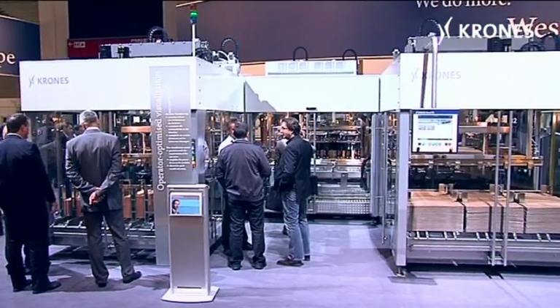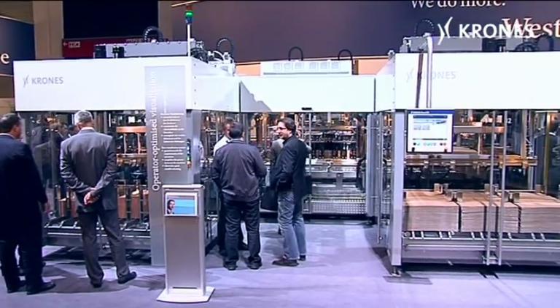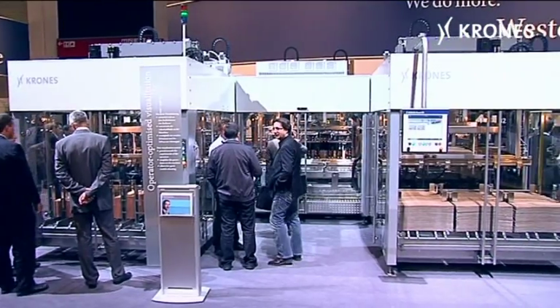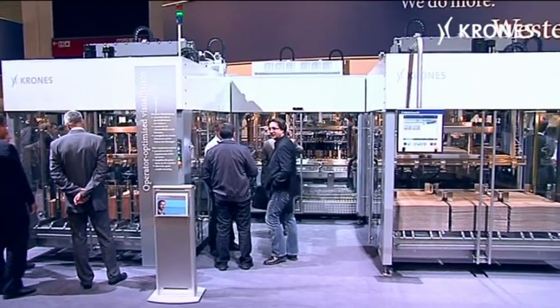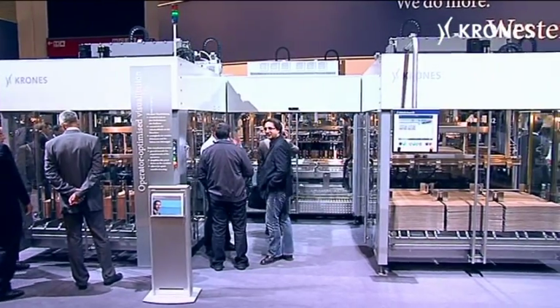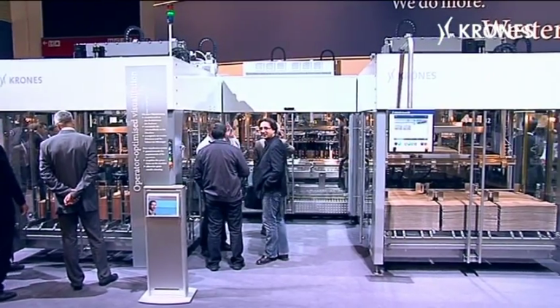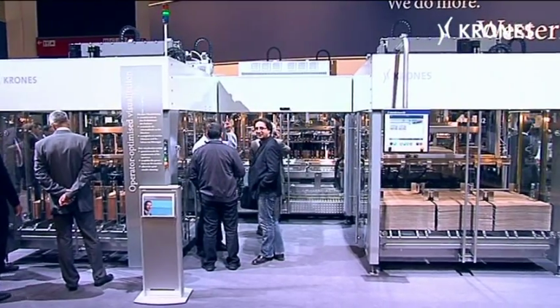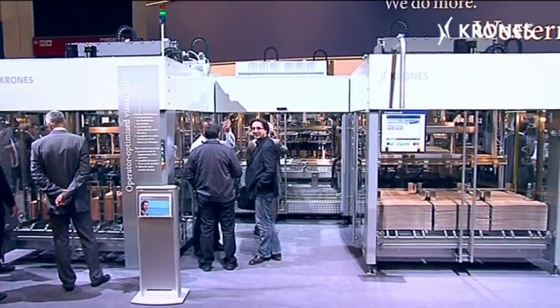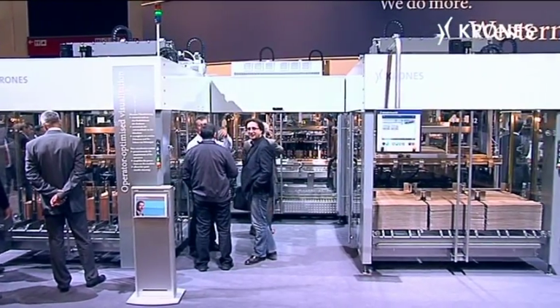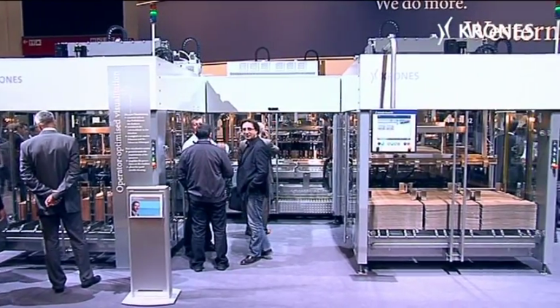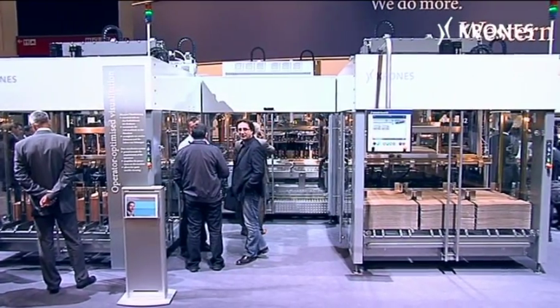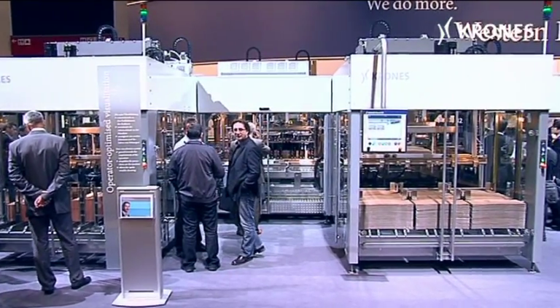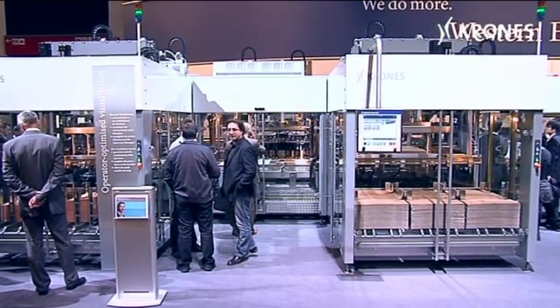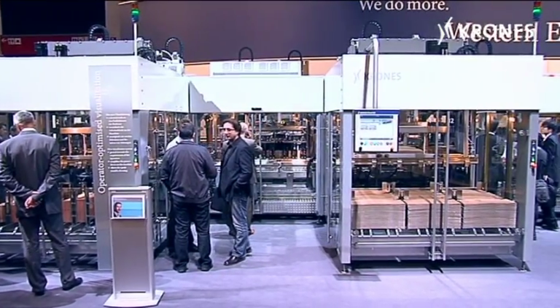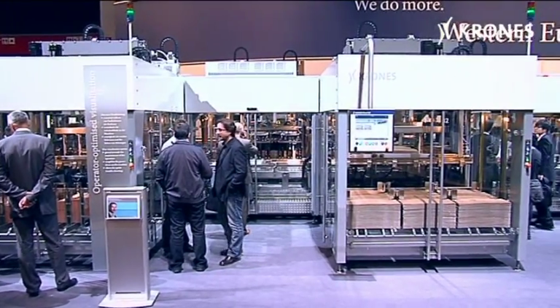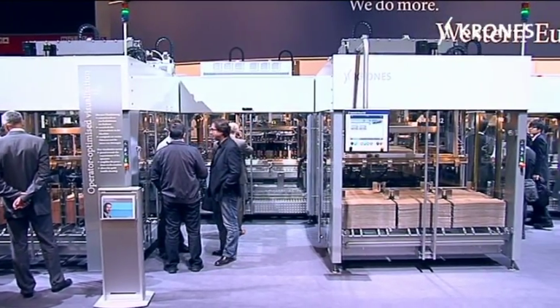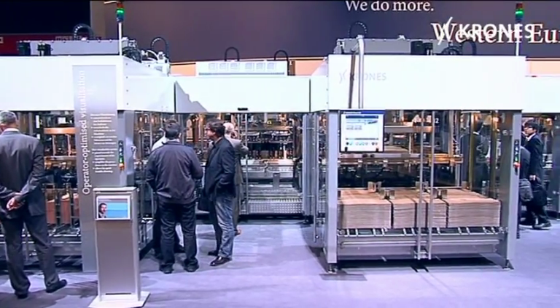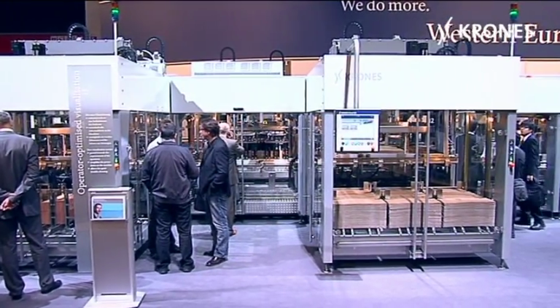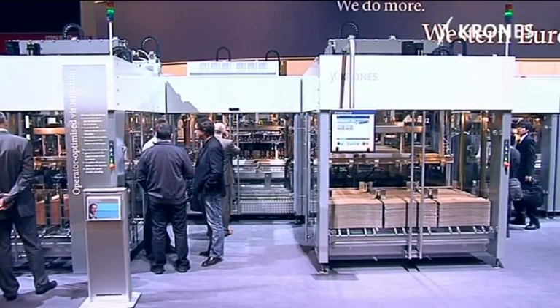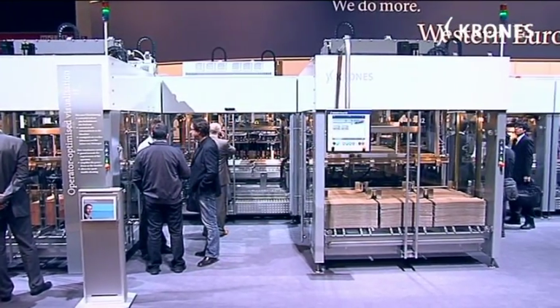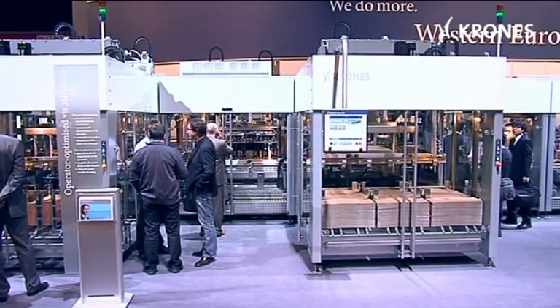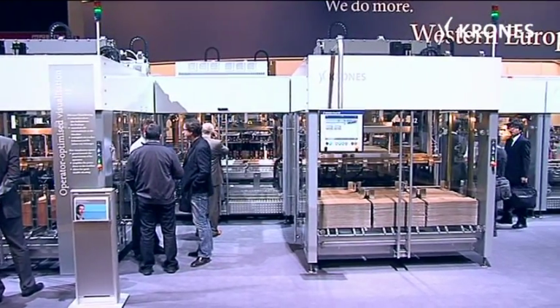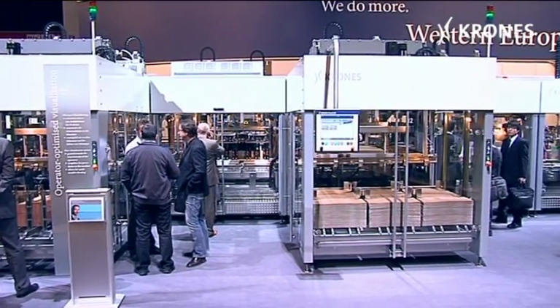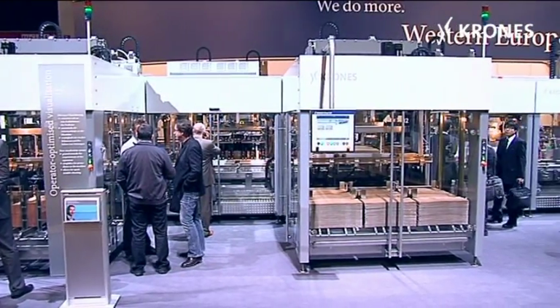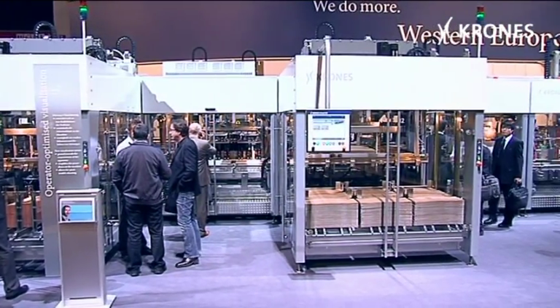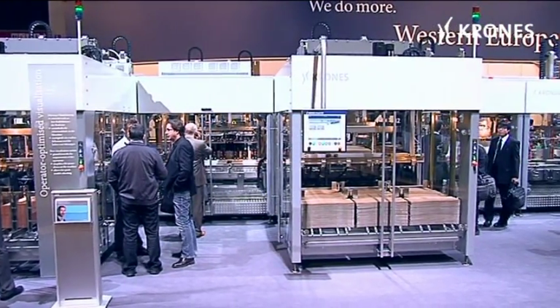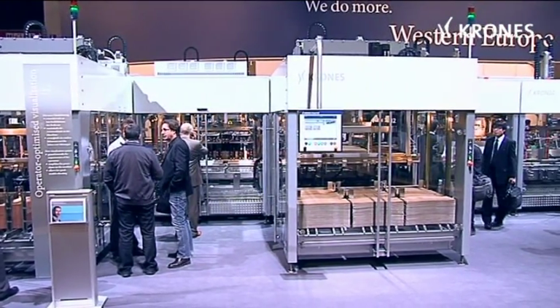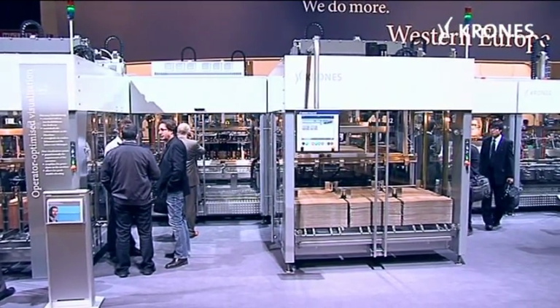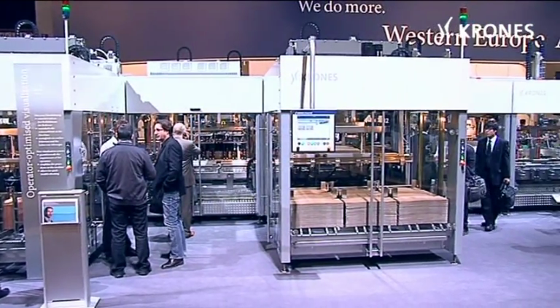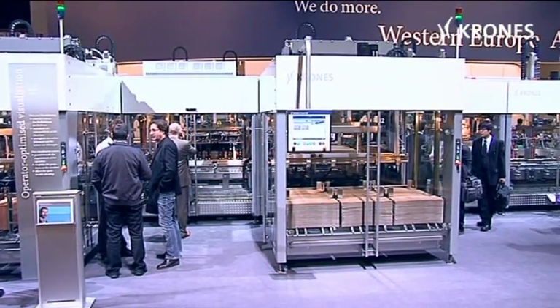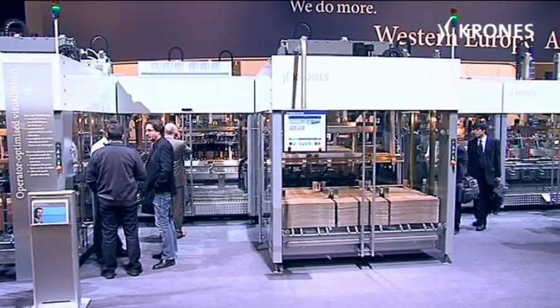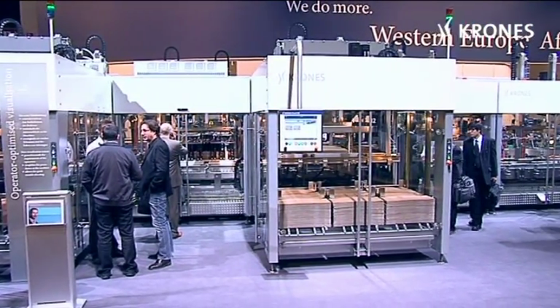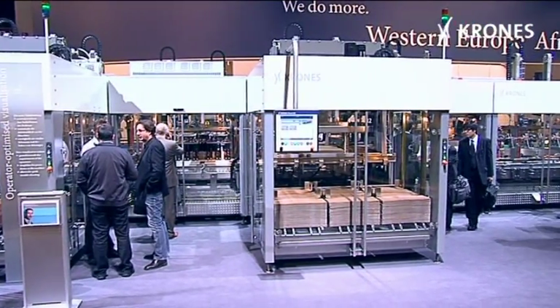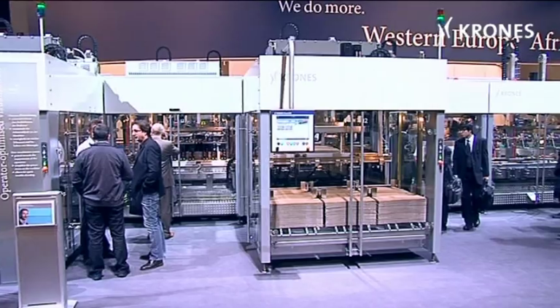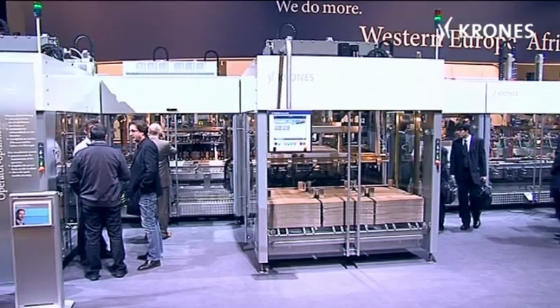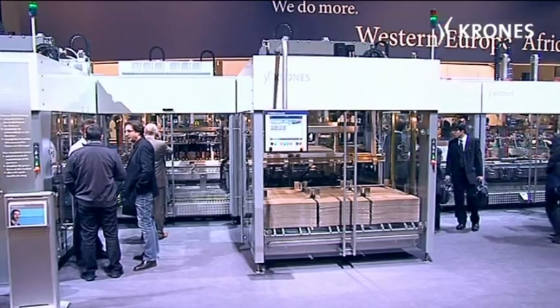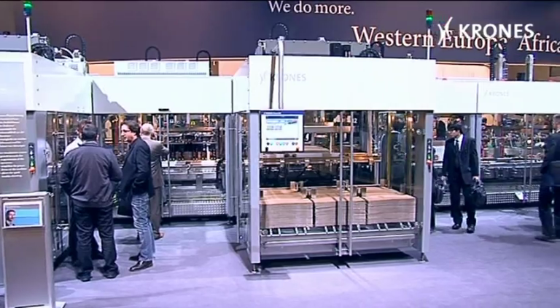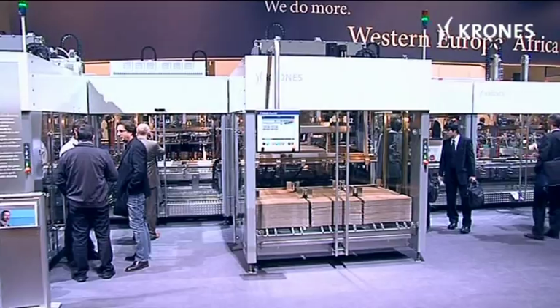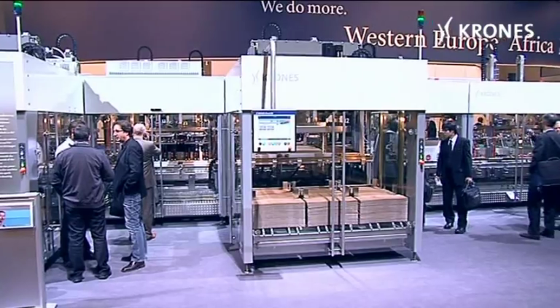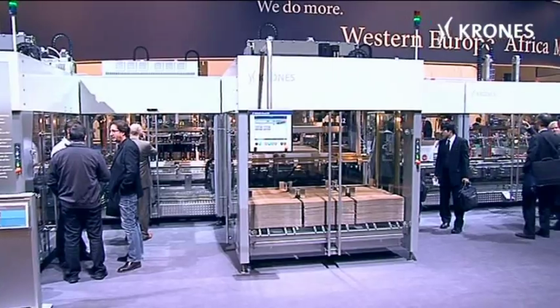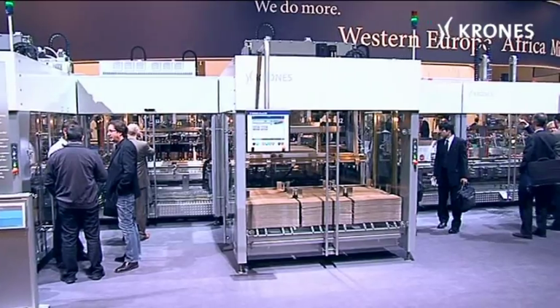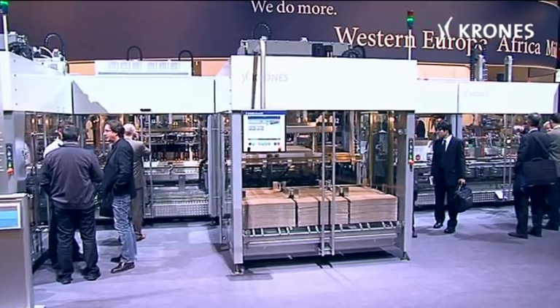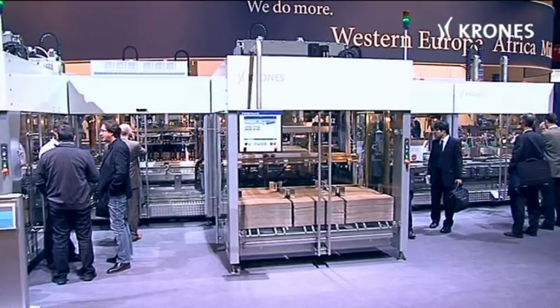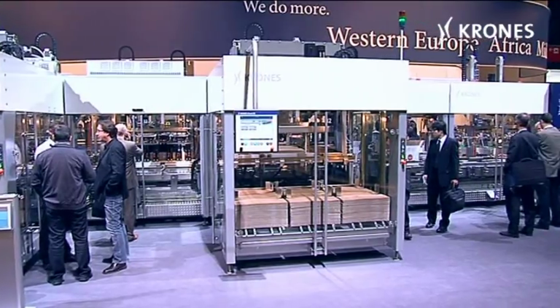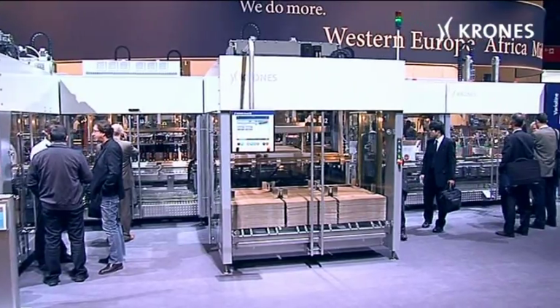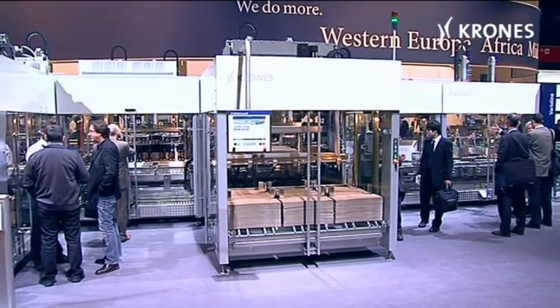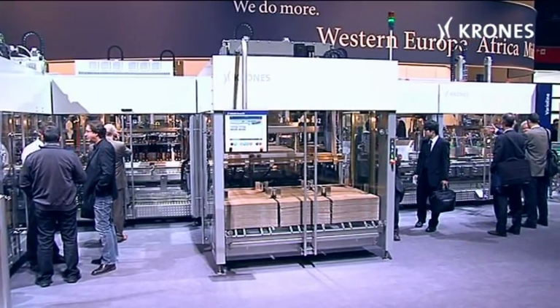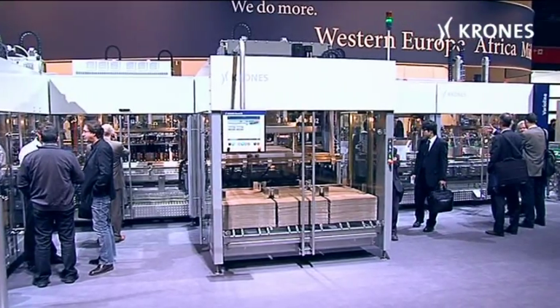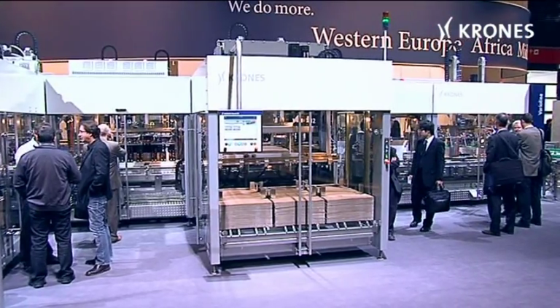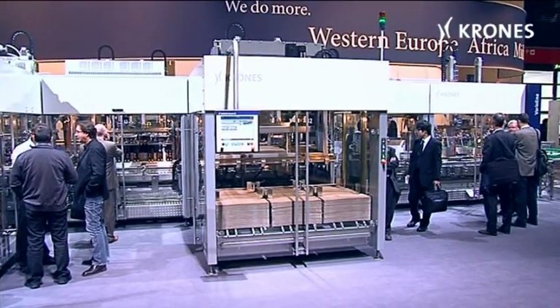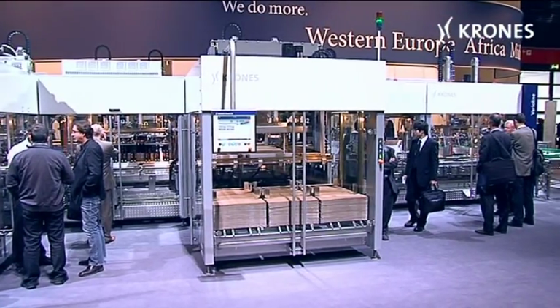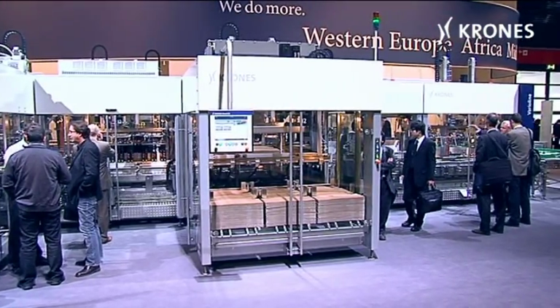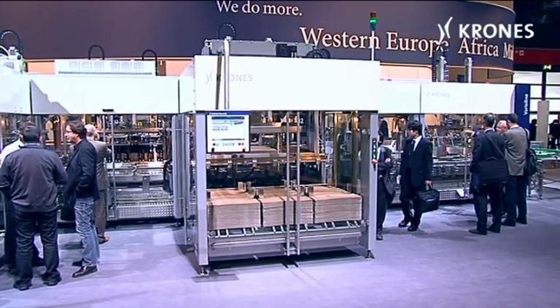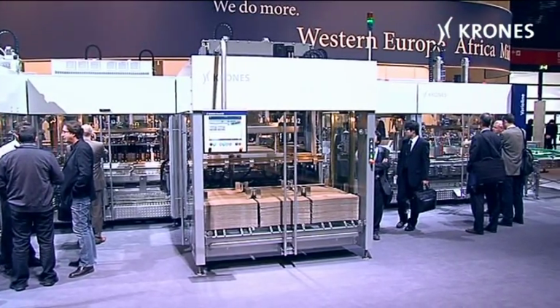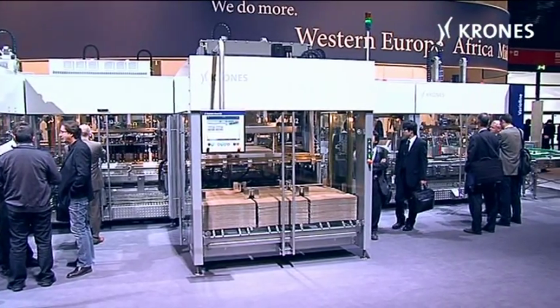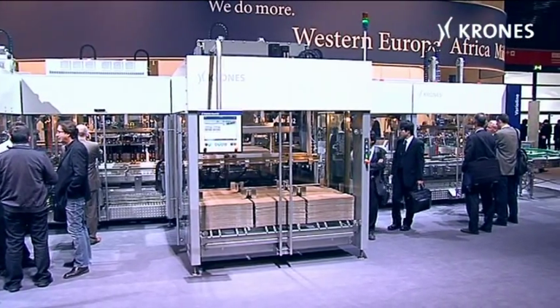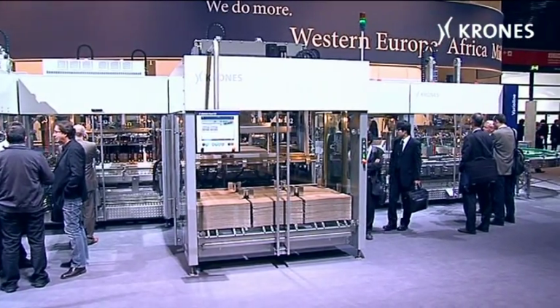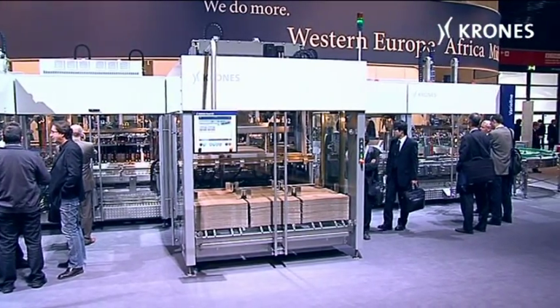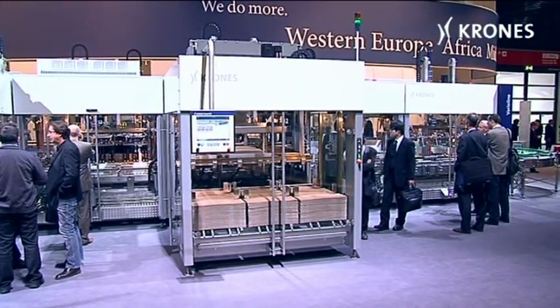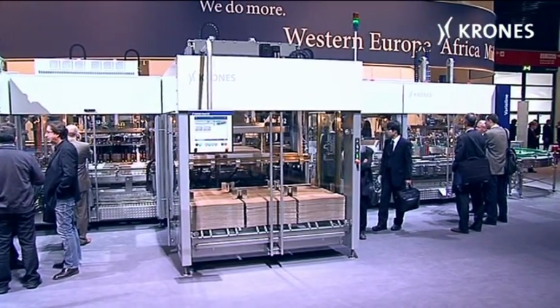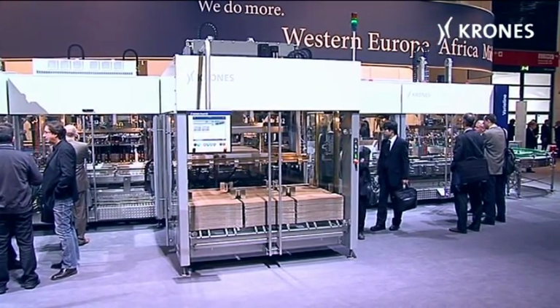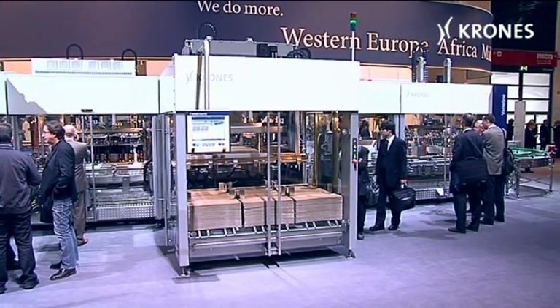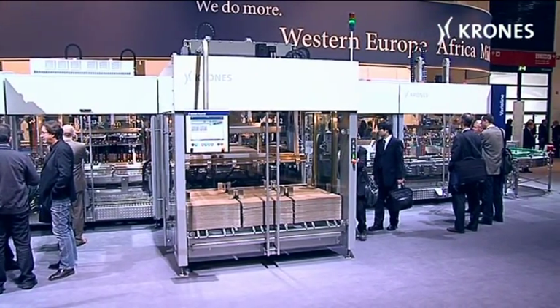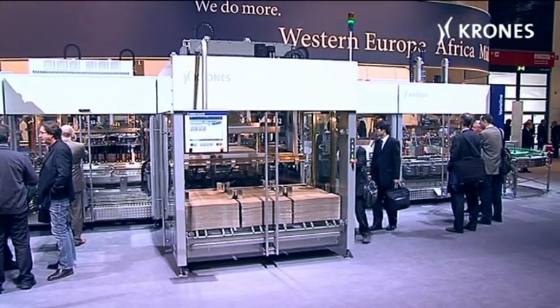Premiered at the DrinkTech 2009, the Krohn's Vario line — an ultra versatile packaging system.